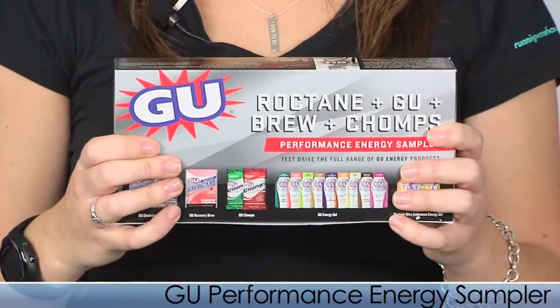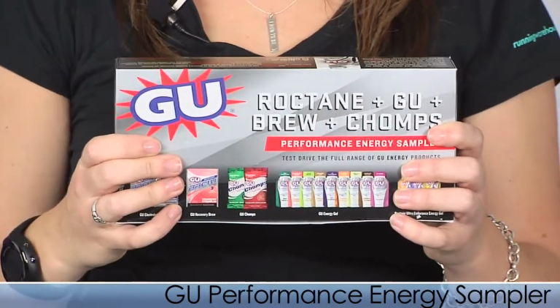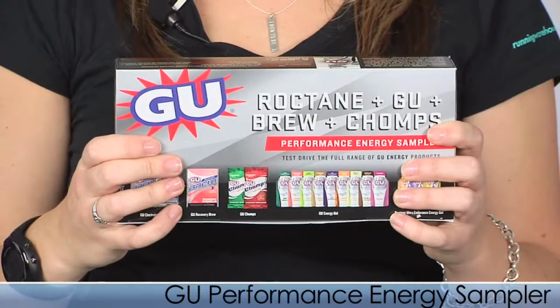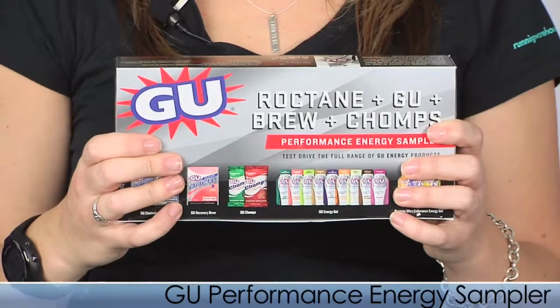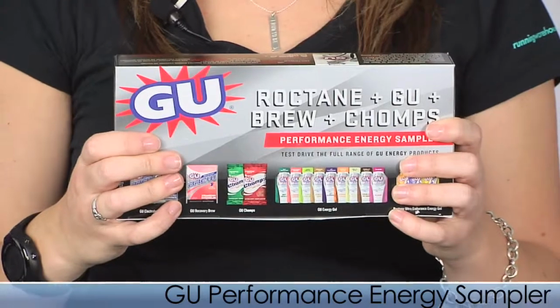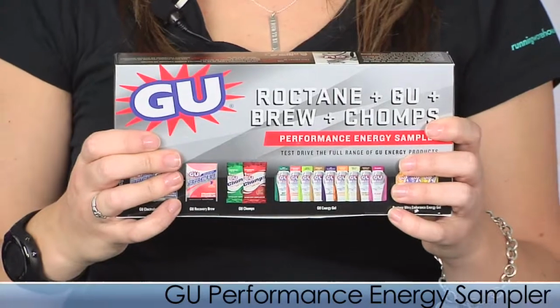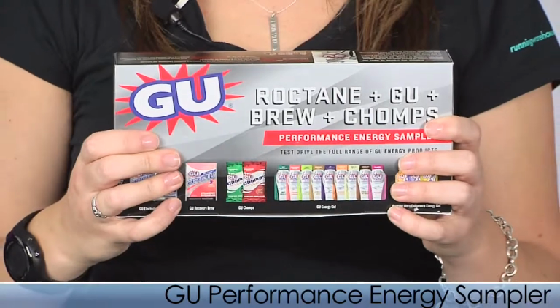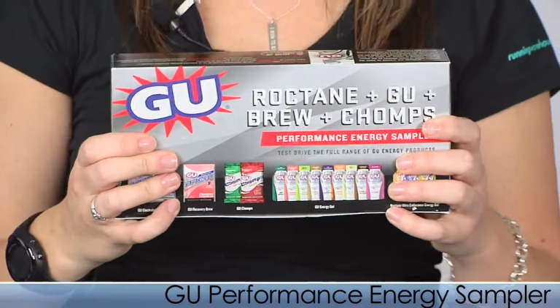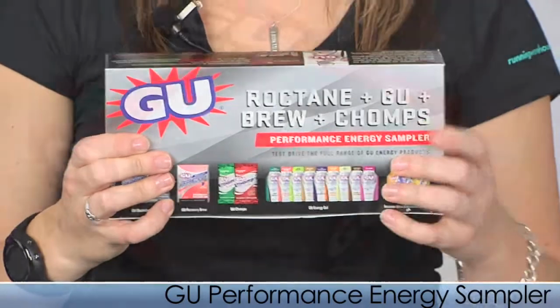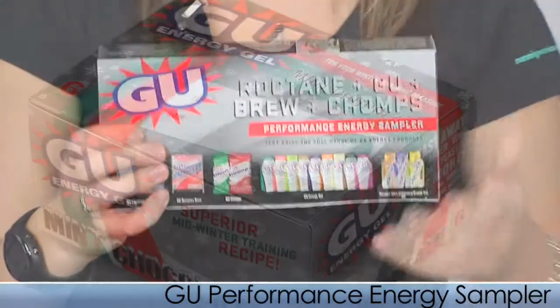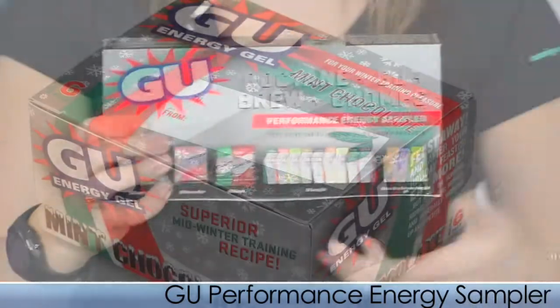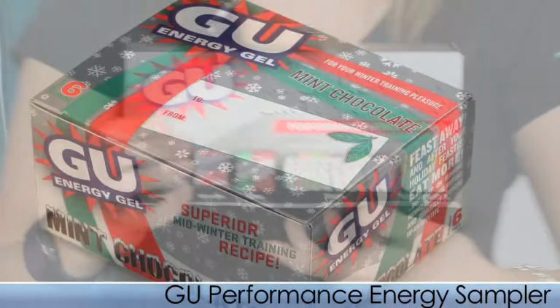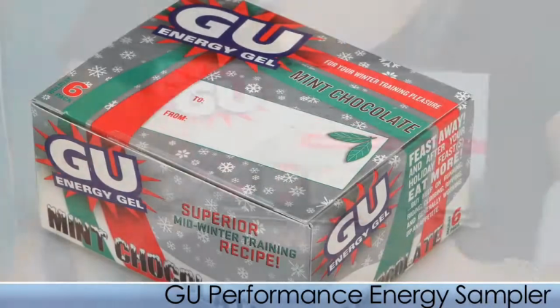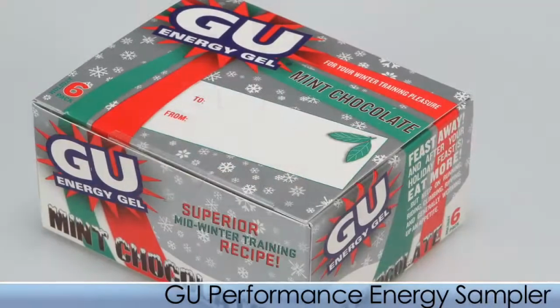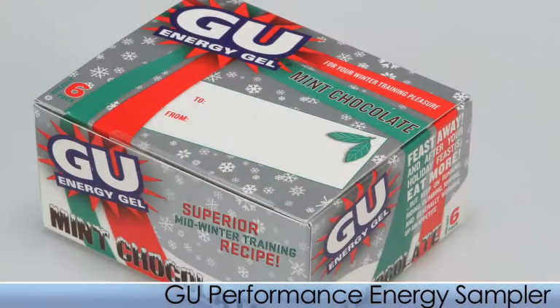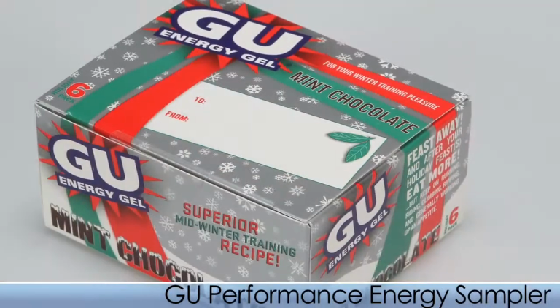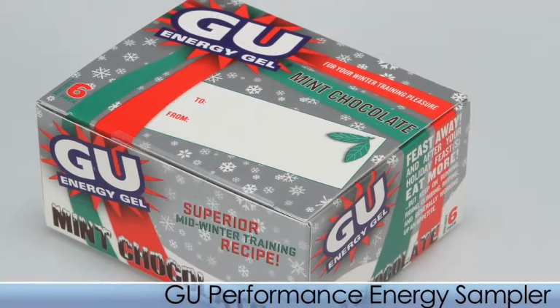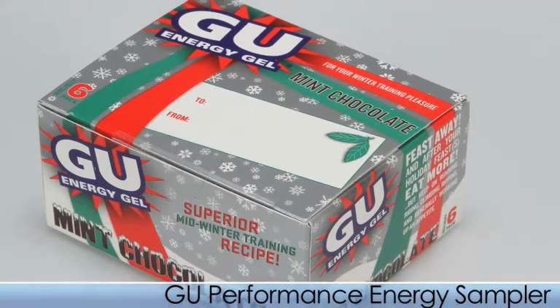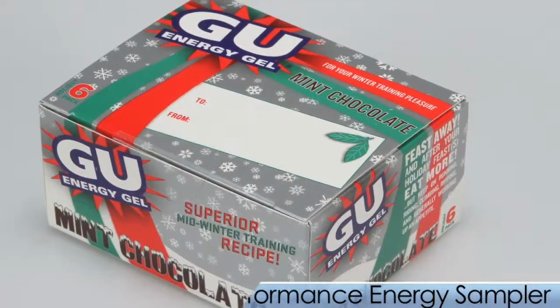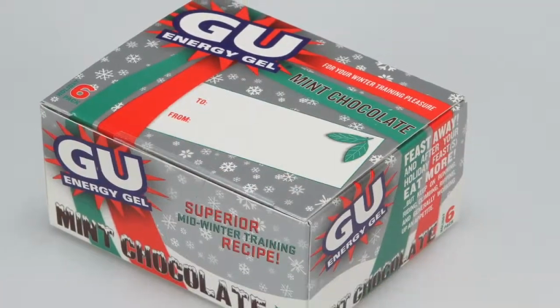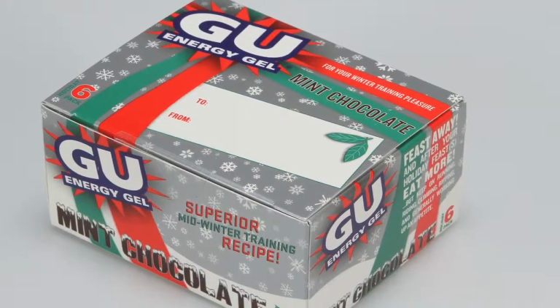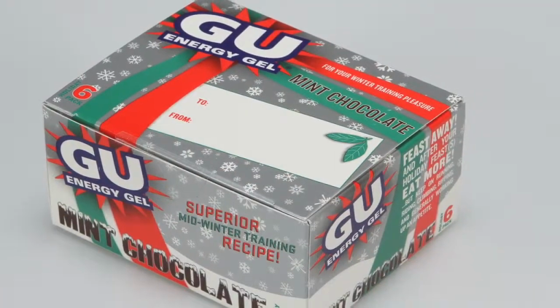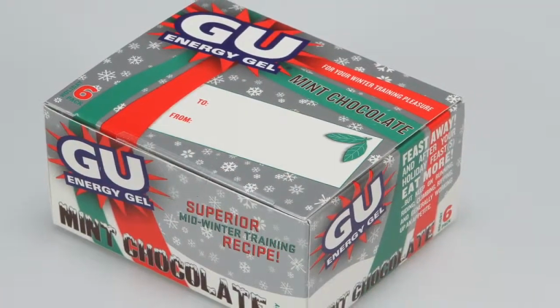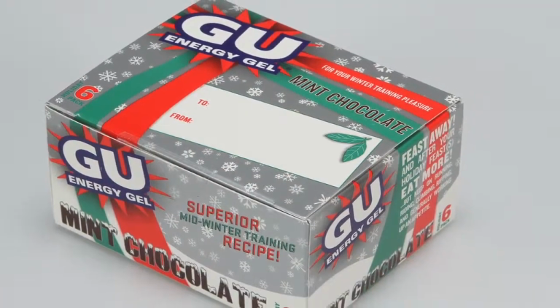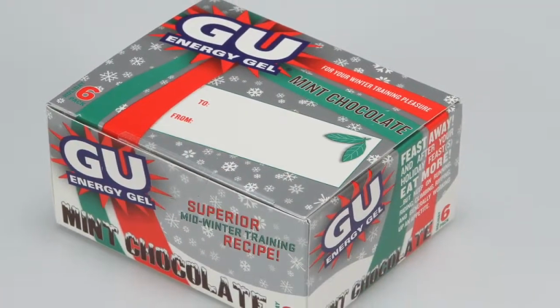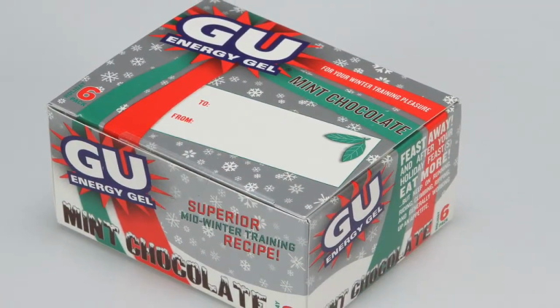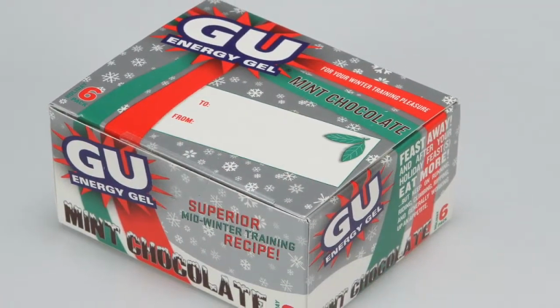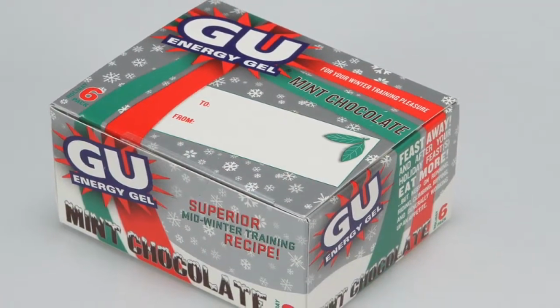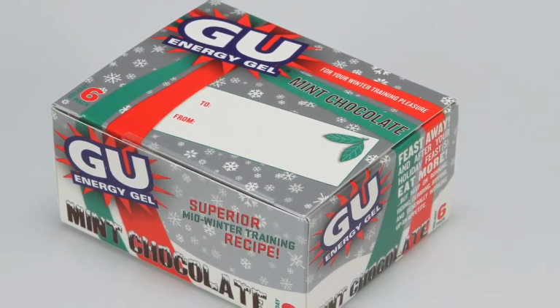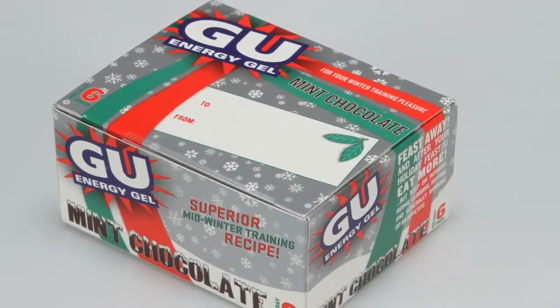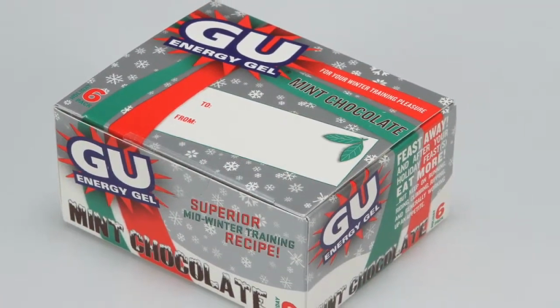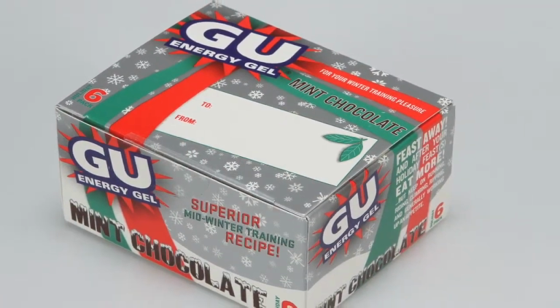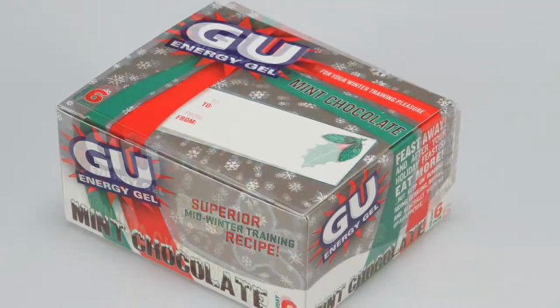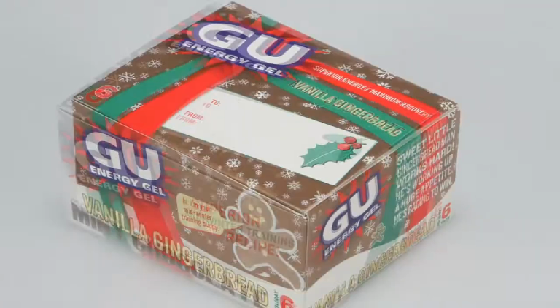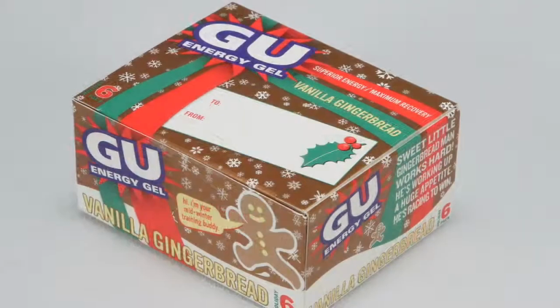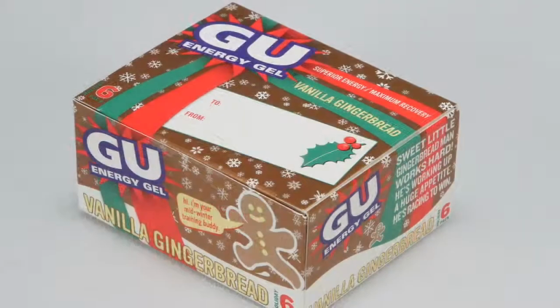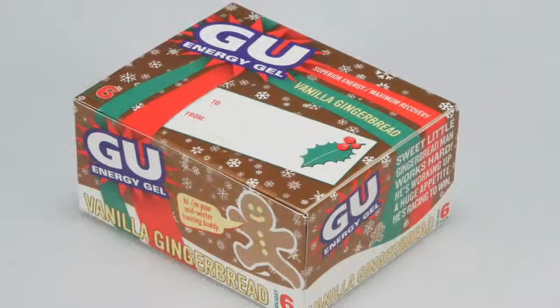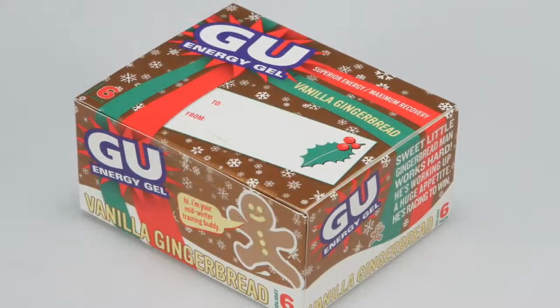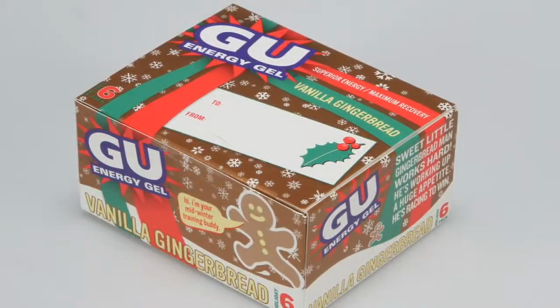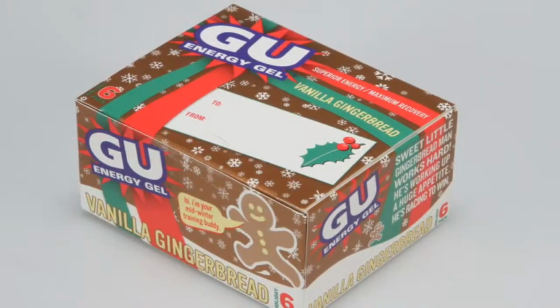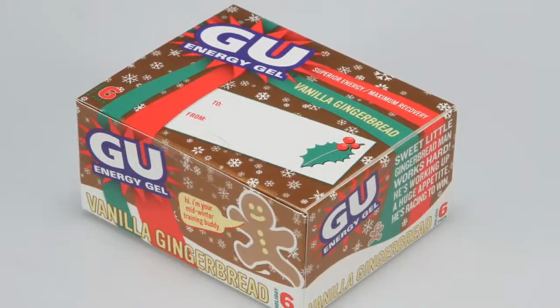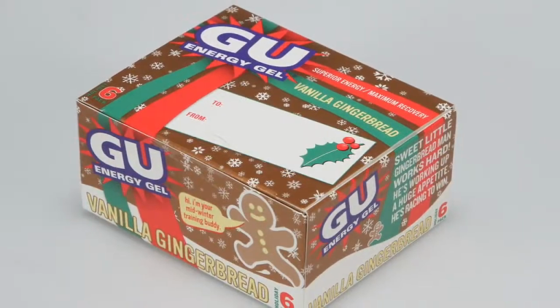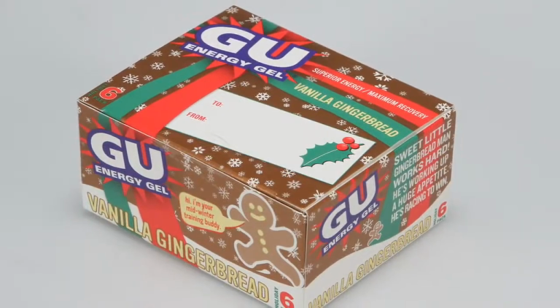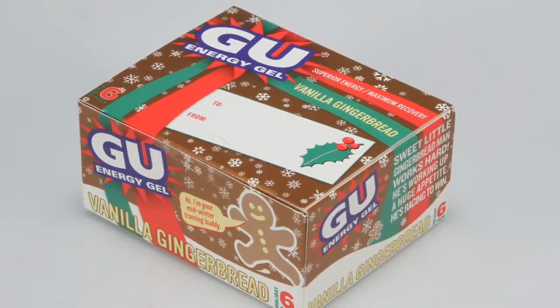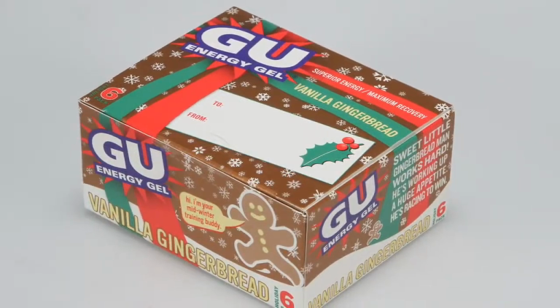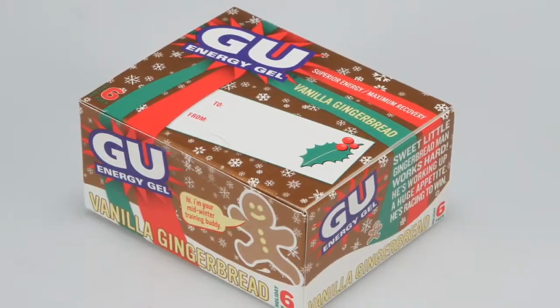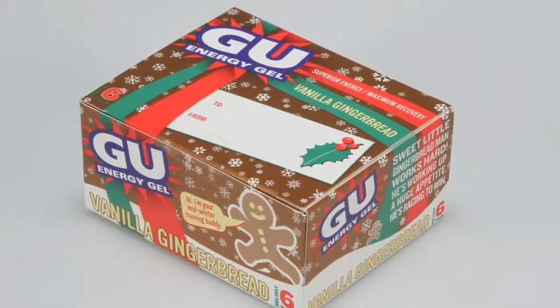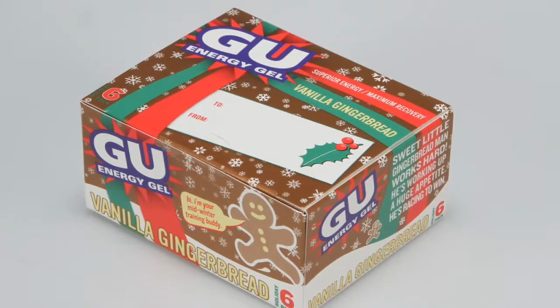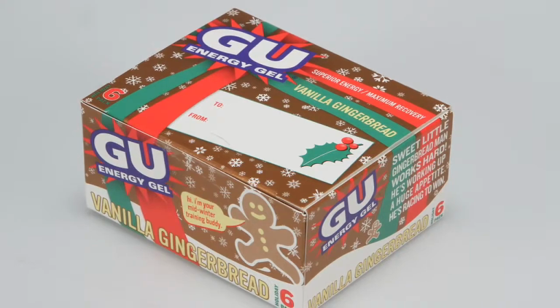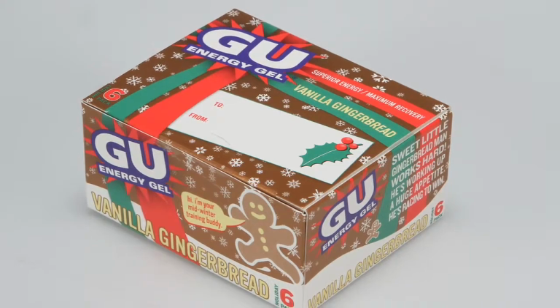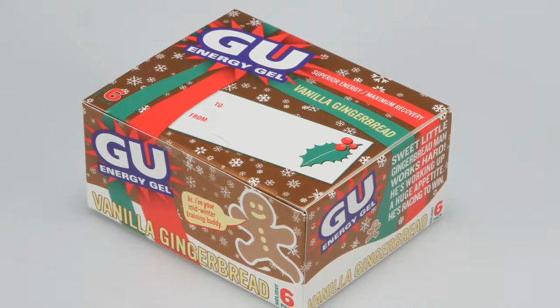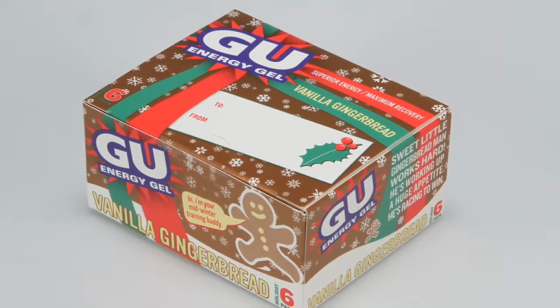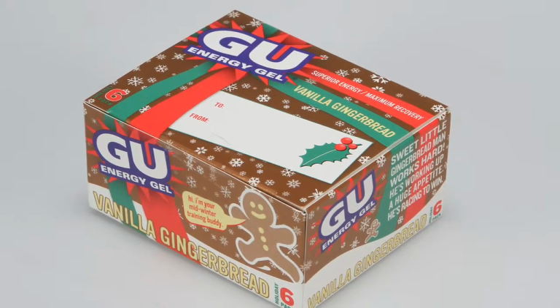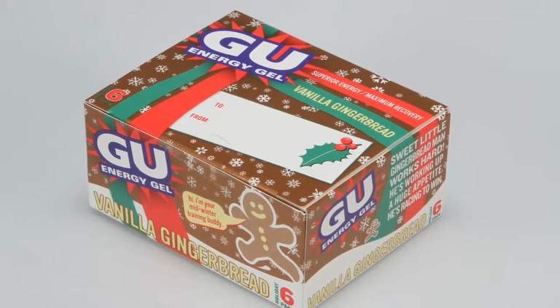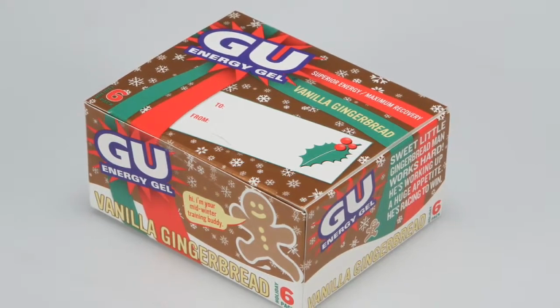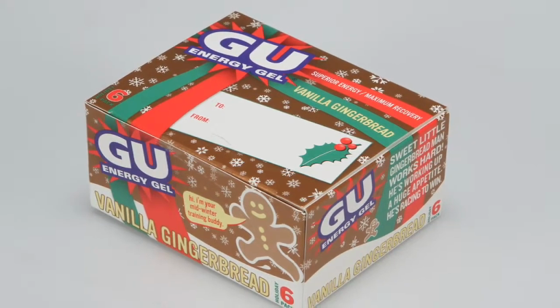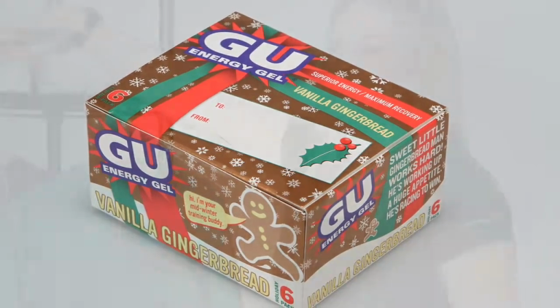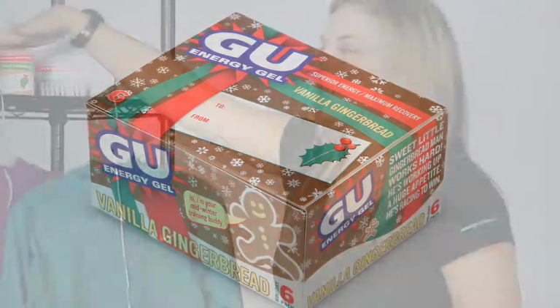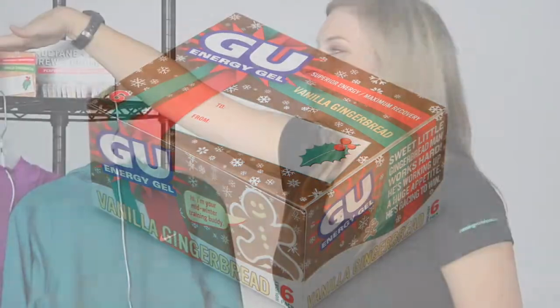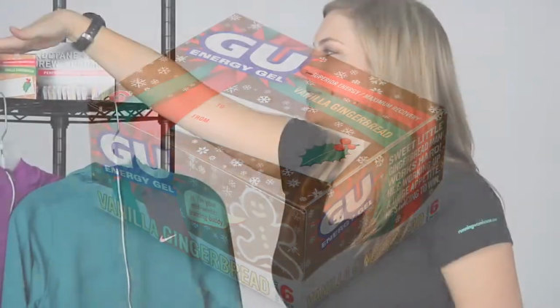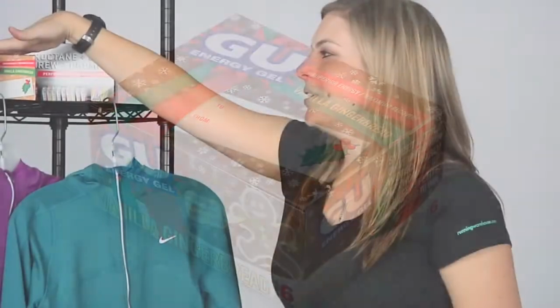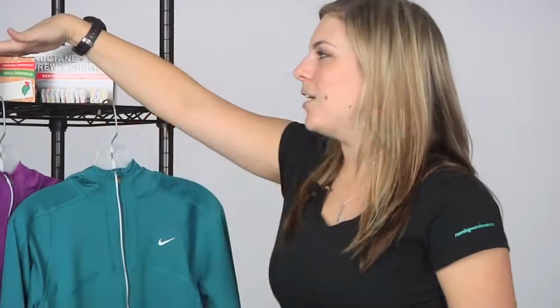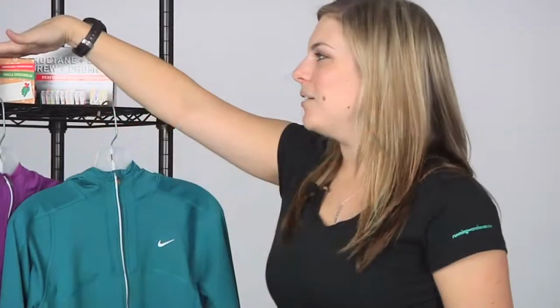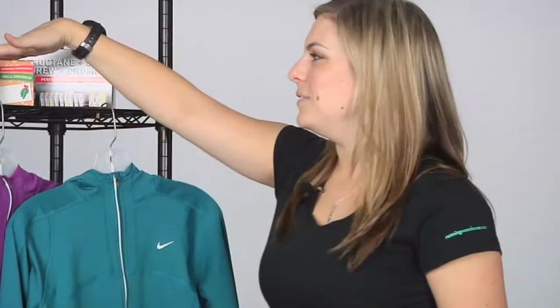Another offering from Goo for the holiday season are the Mint Chocolate and Vanilla Gingerbread Energy Gel flavors. You may be tempted to throw them in your coffee.